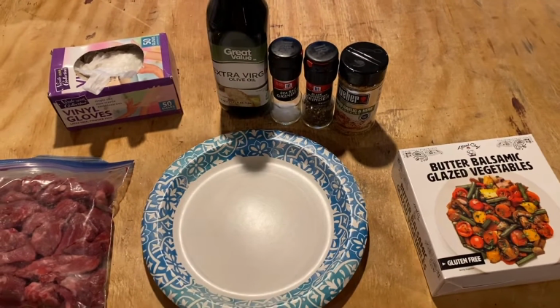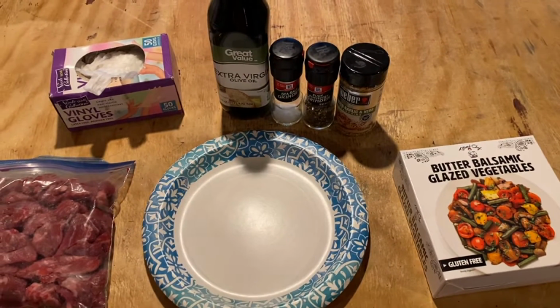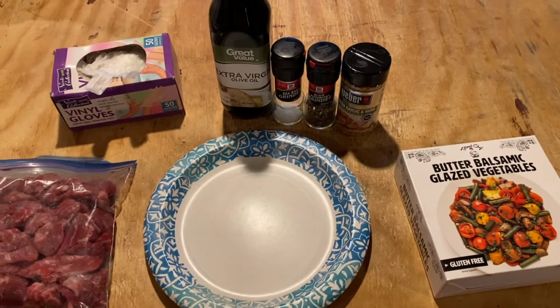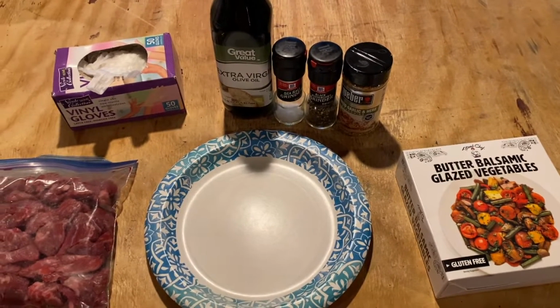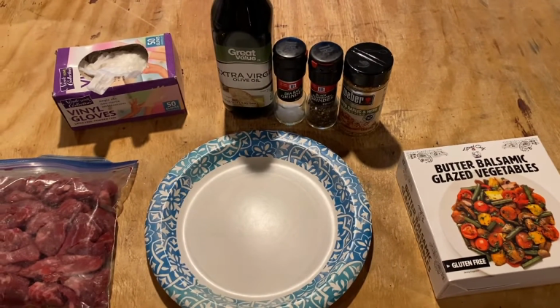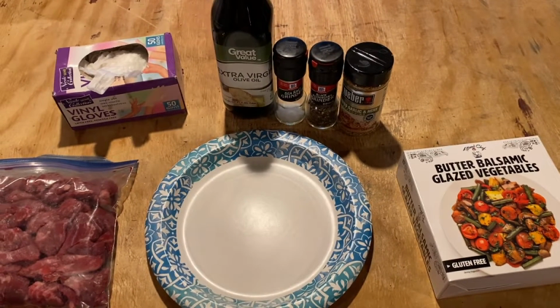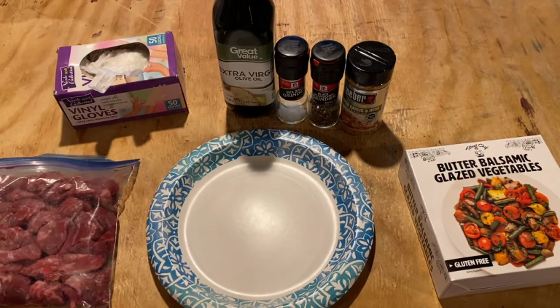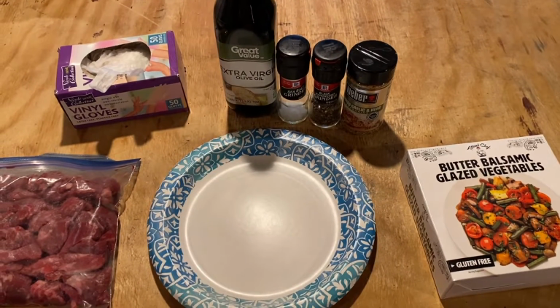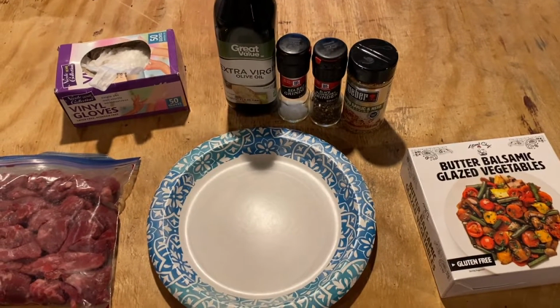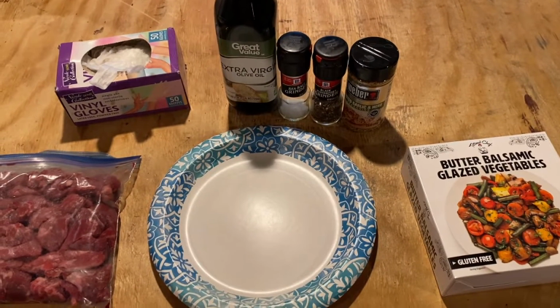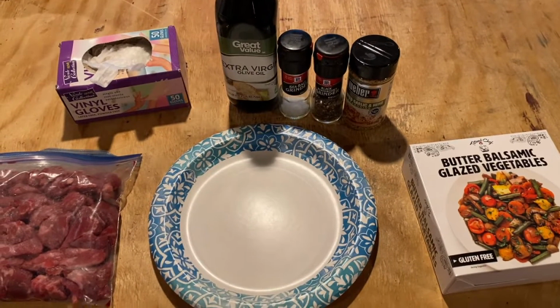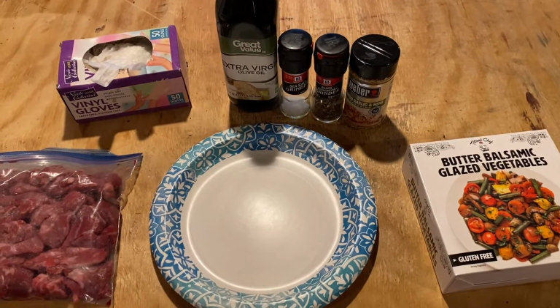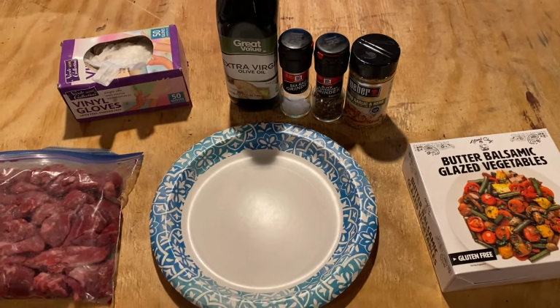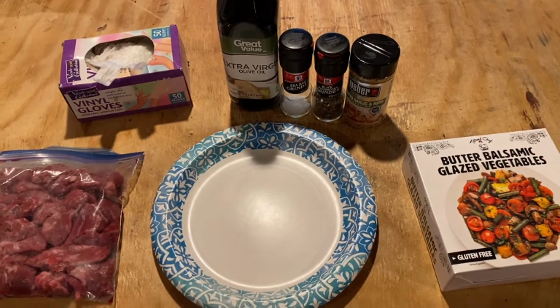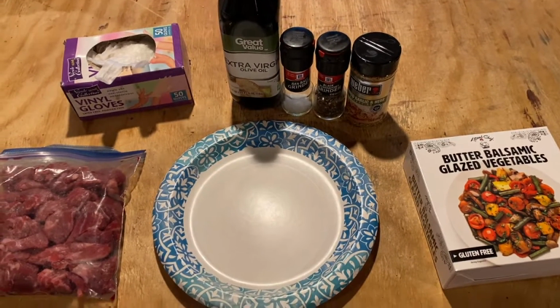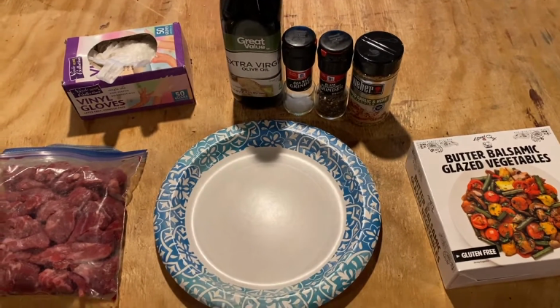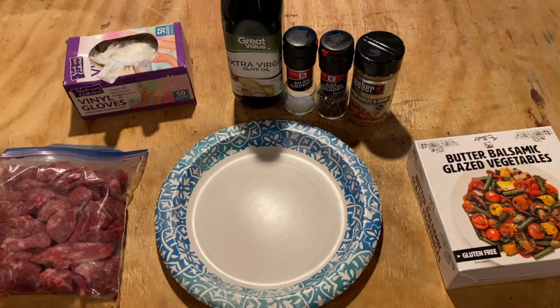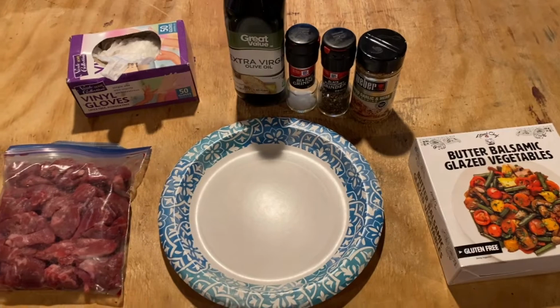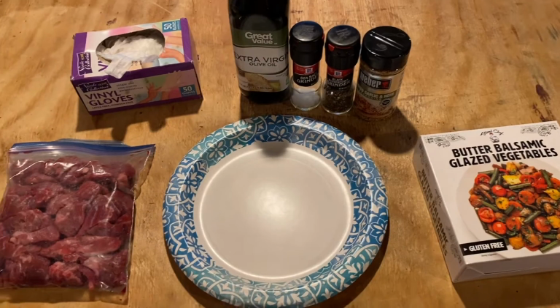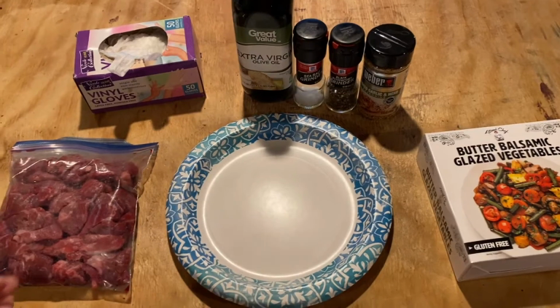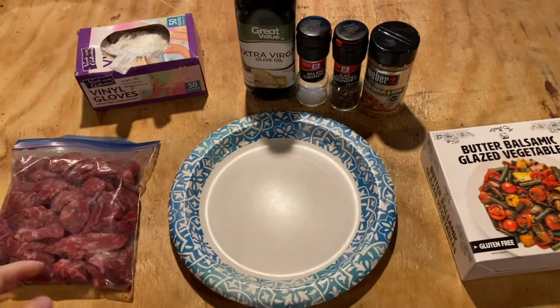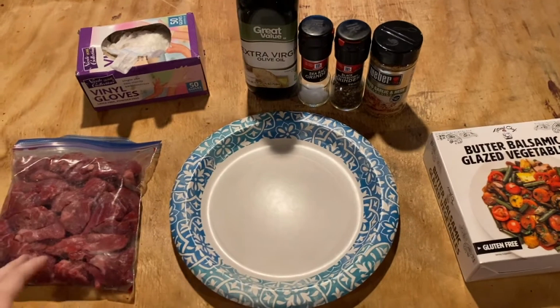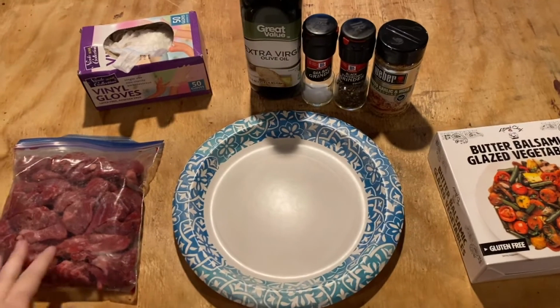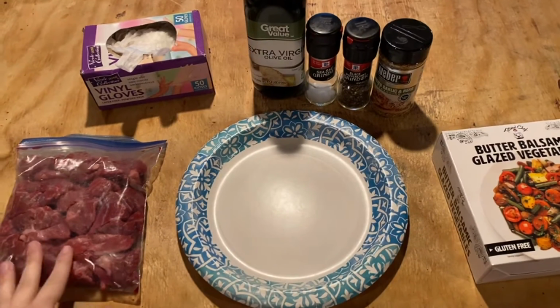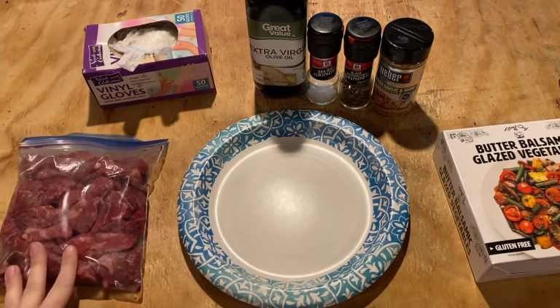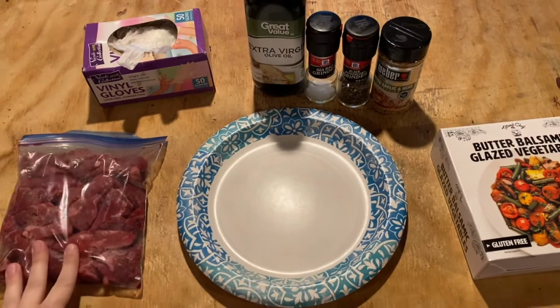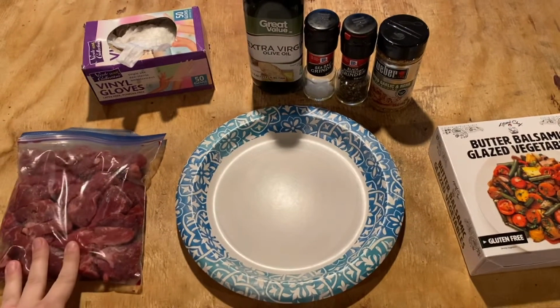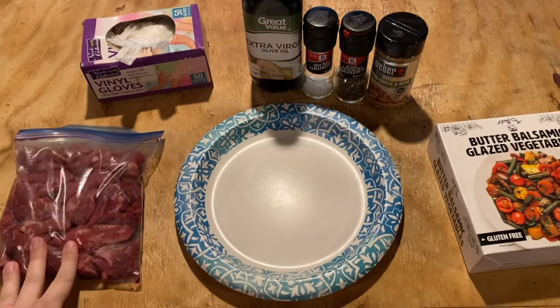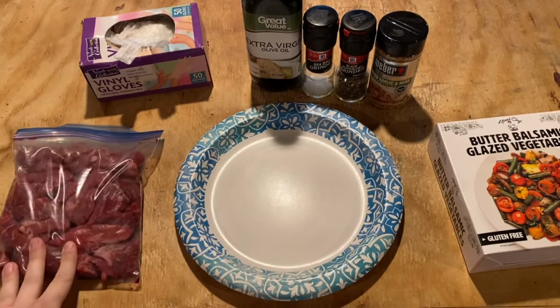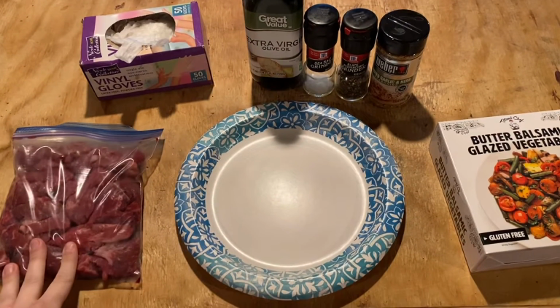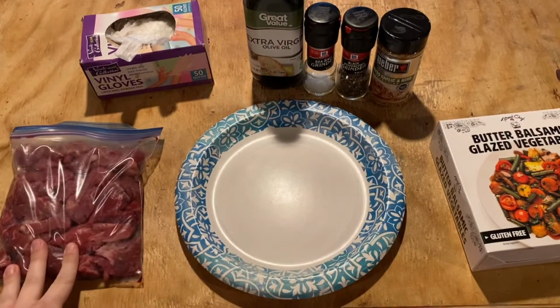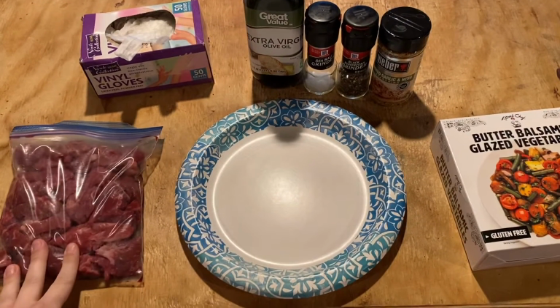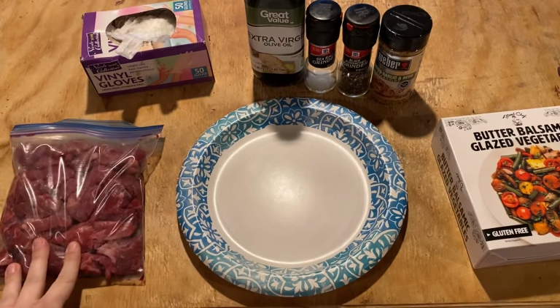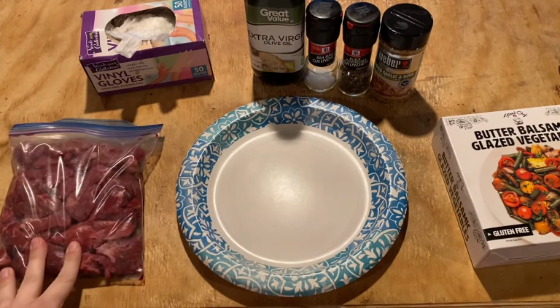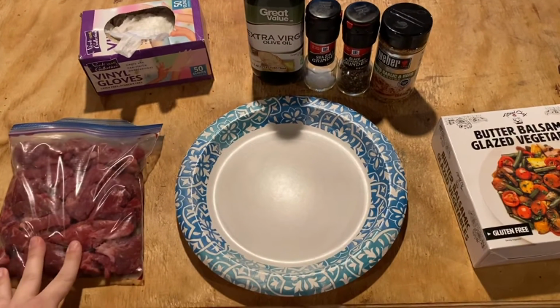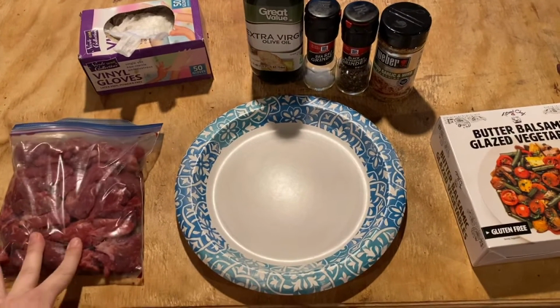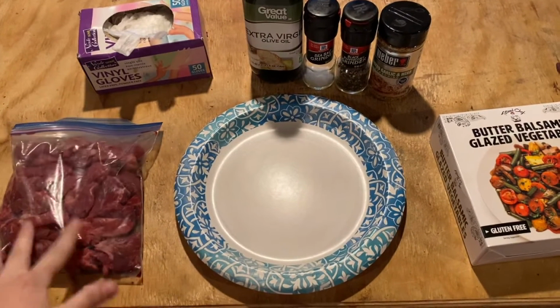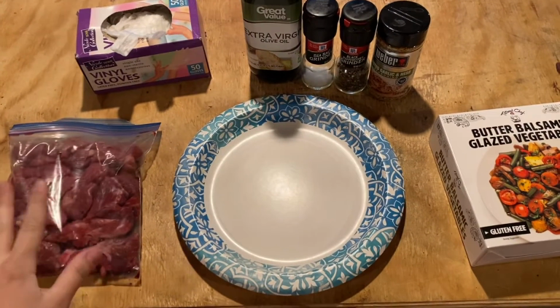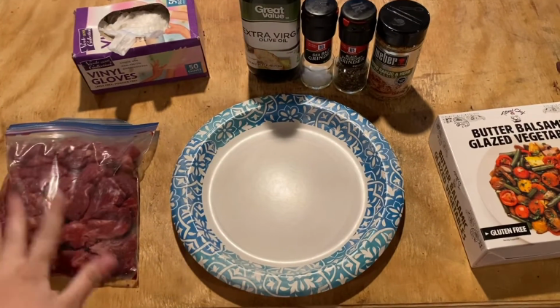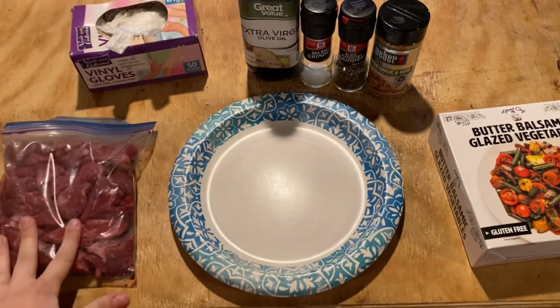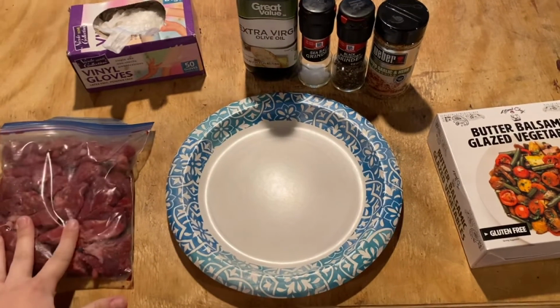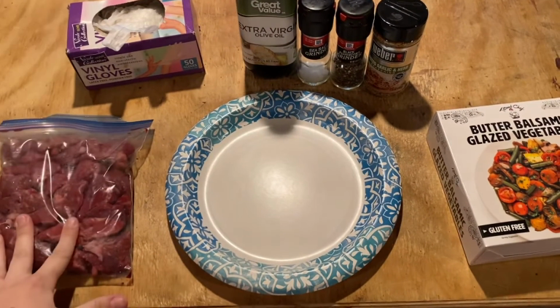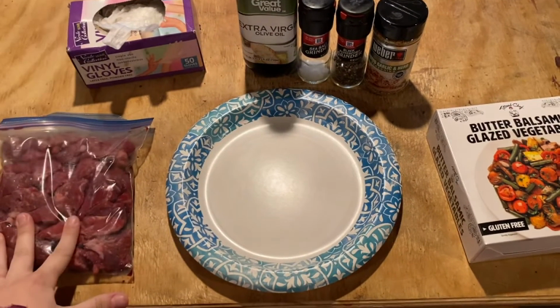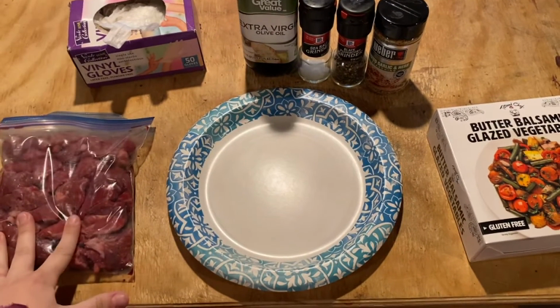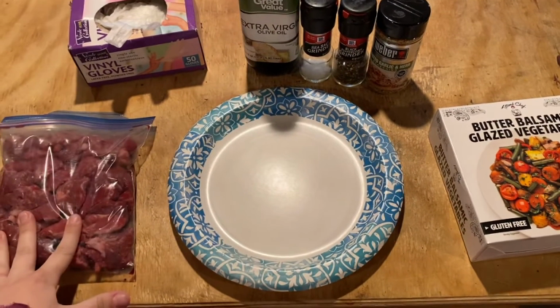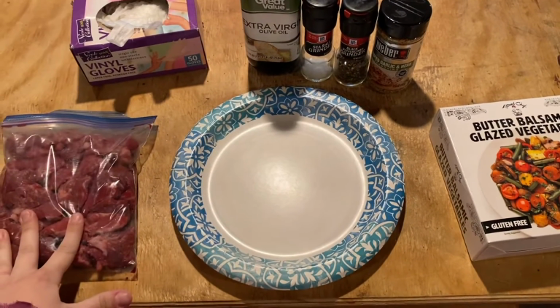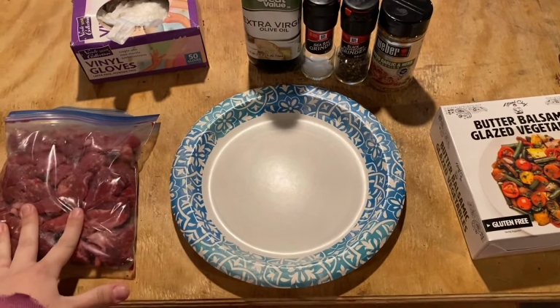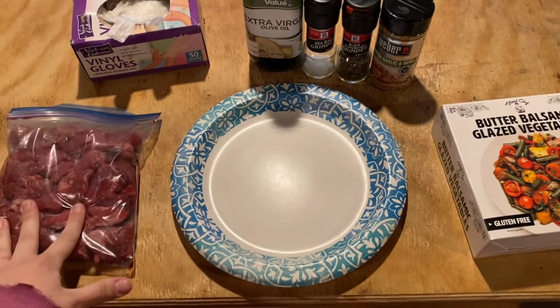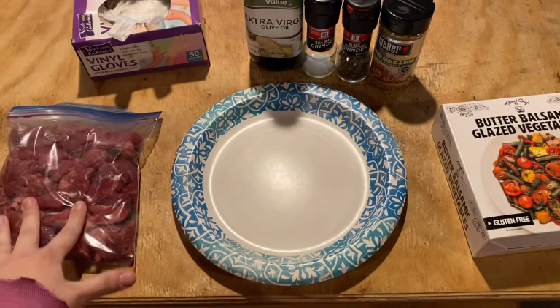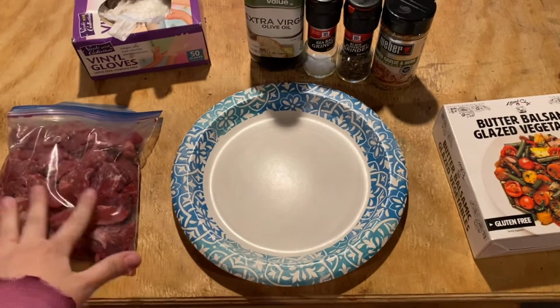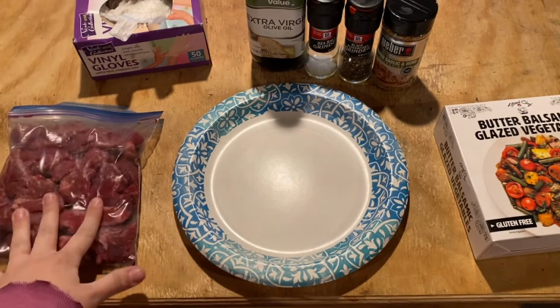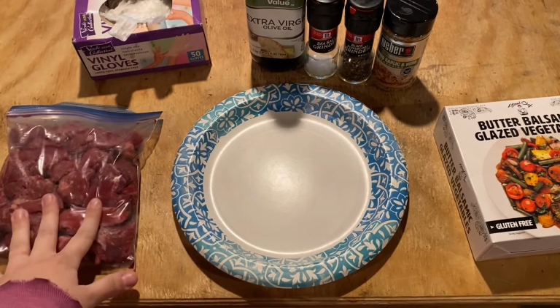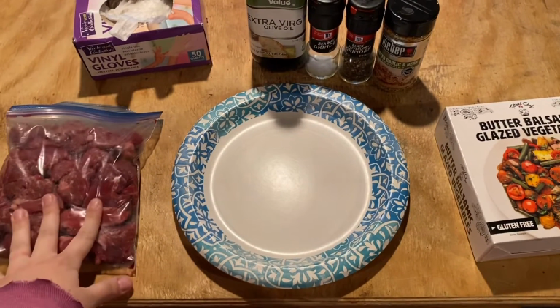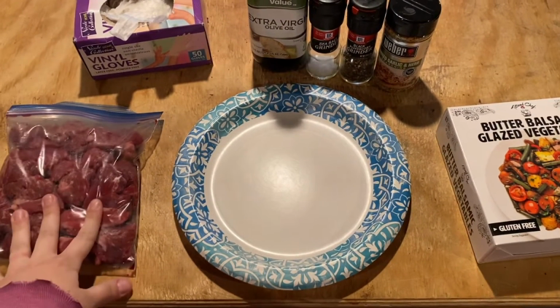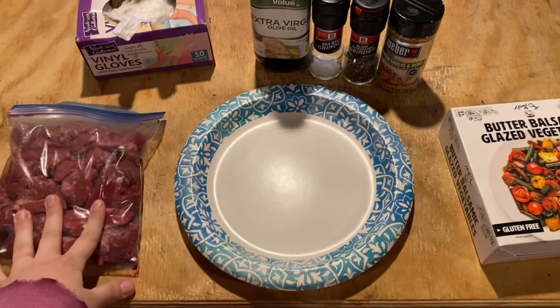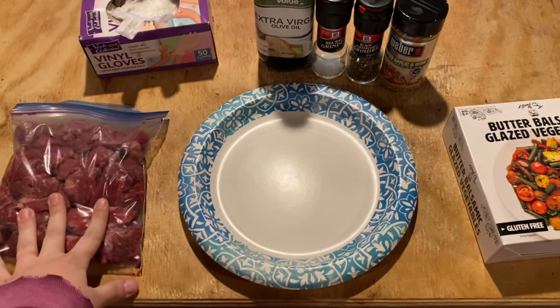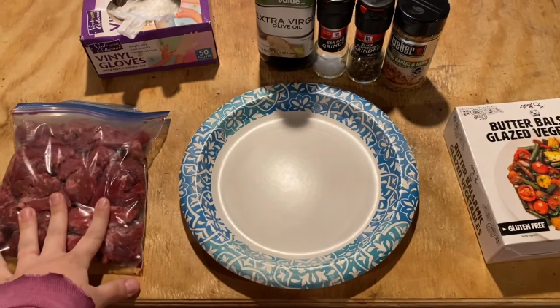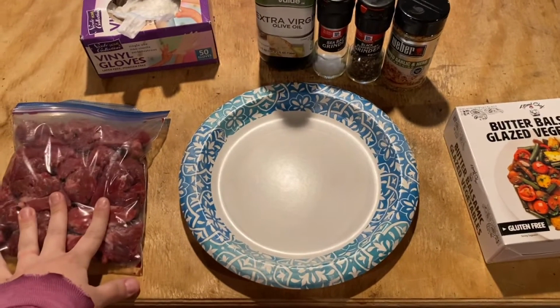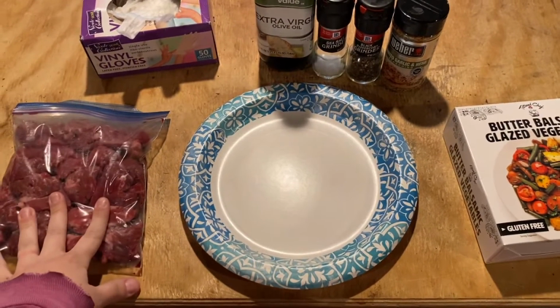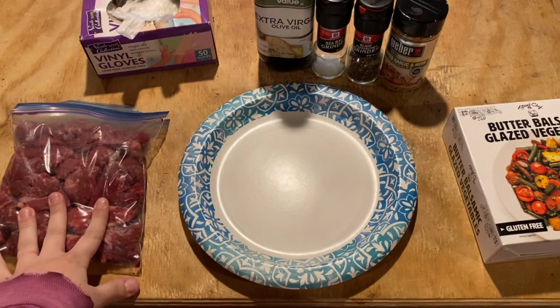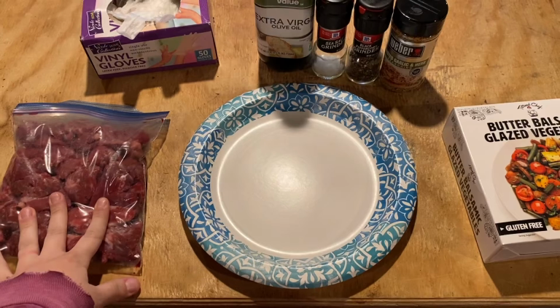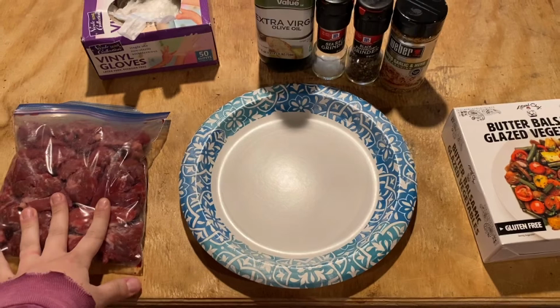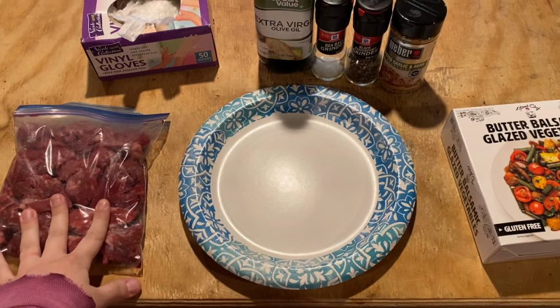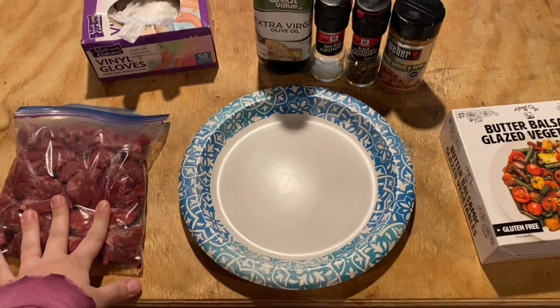I don't want to meal prep and eat the same thing all week. So right here I have basically beef tips that are made for stews.